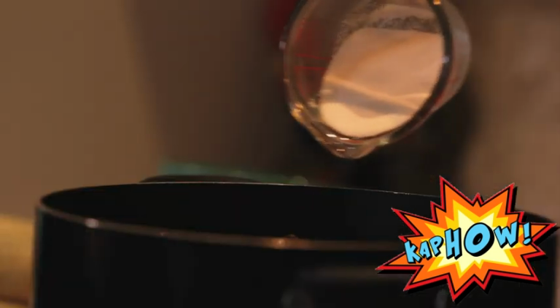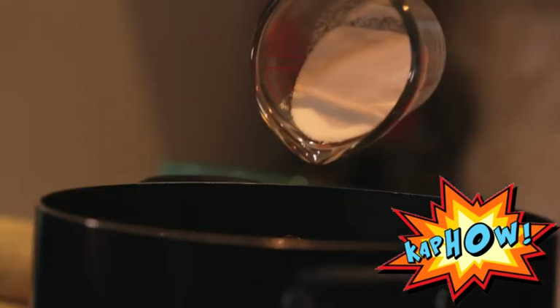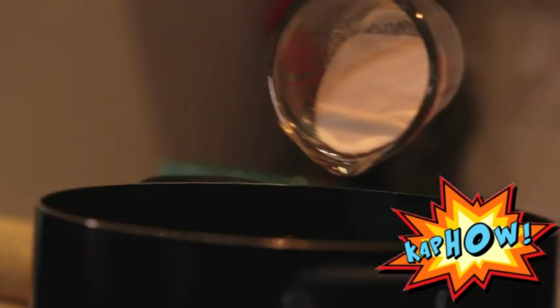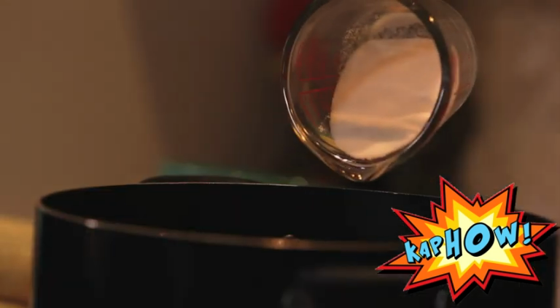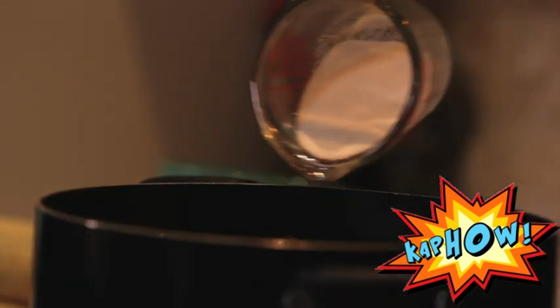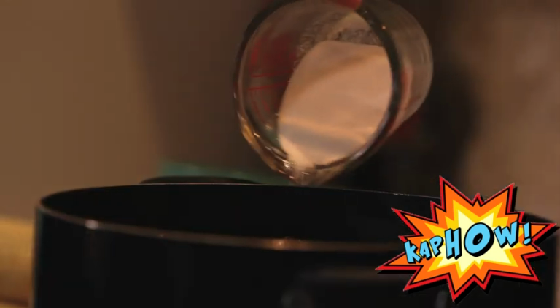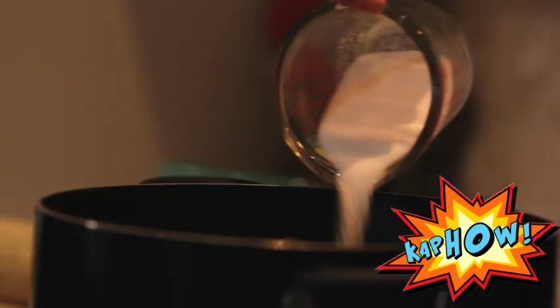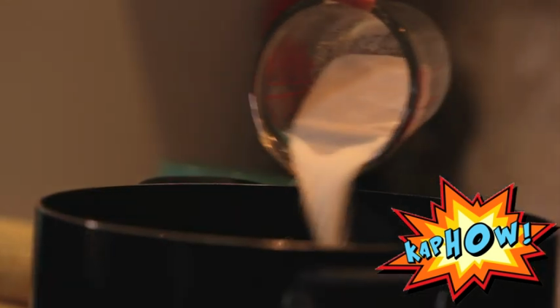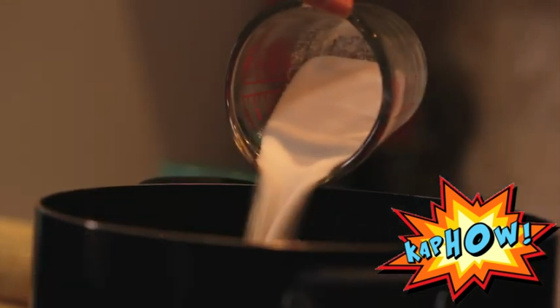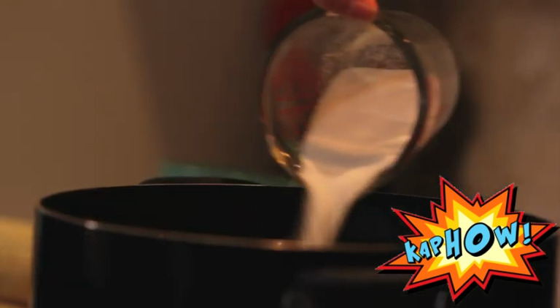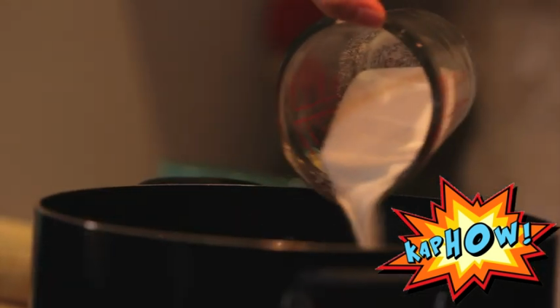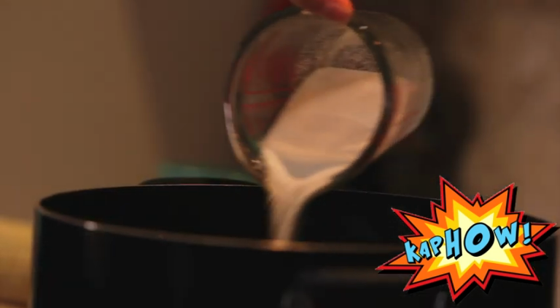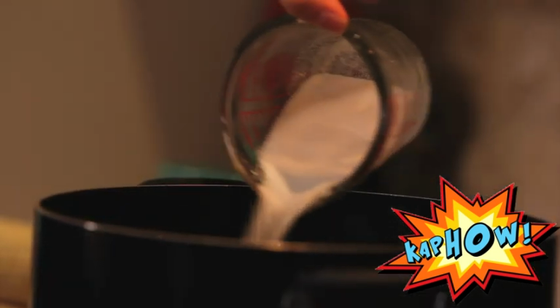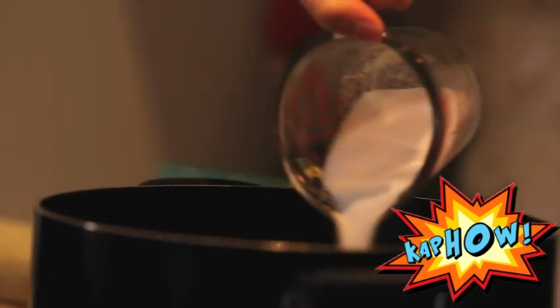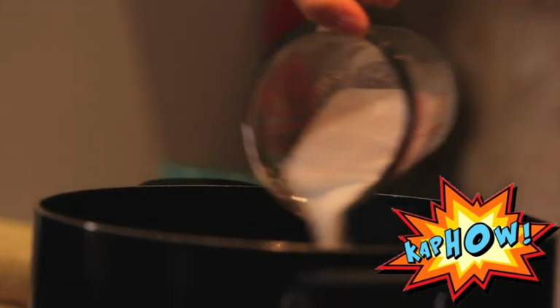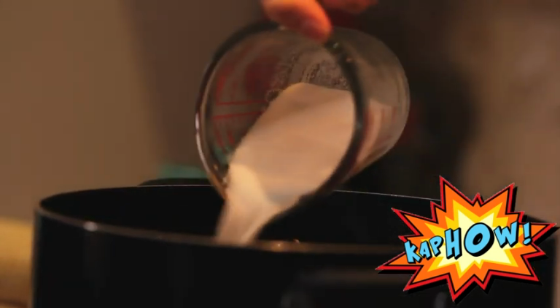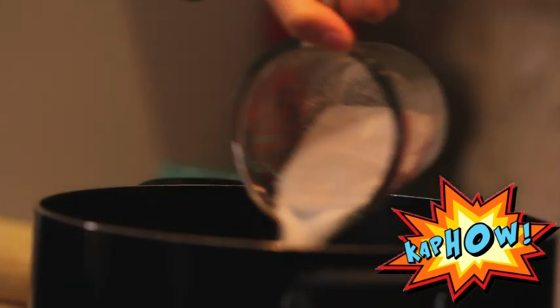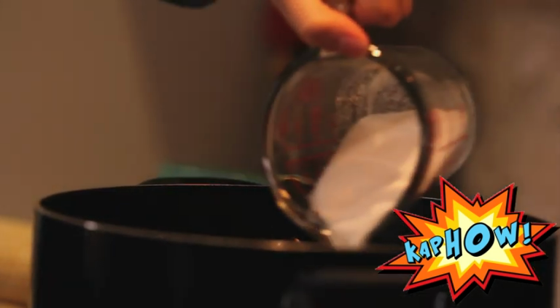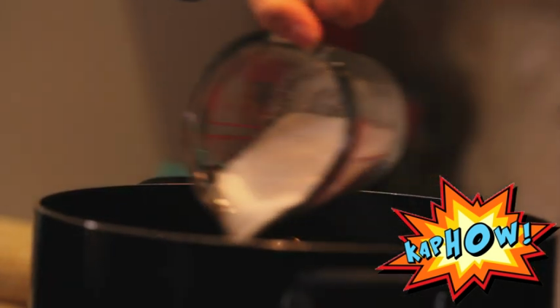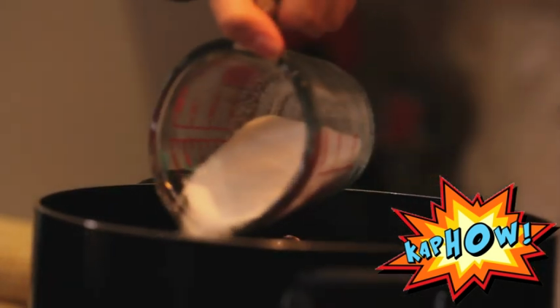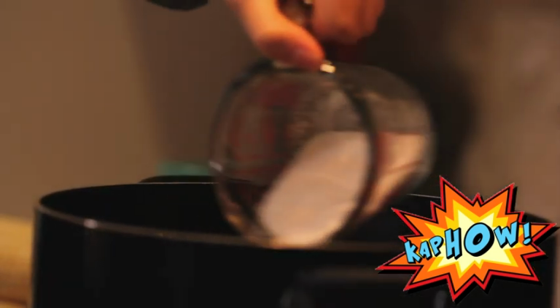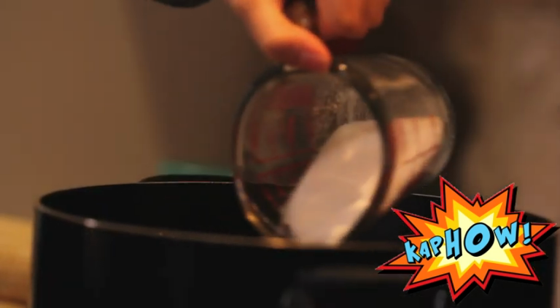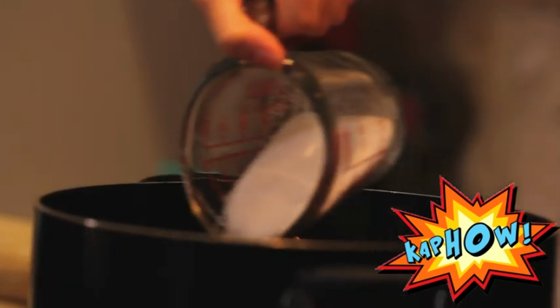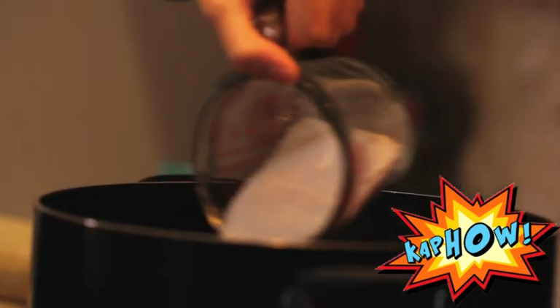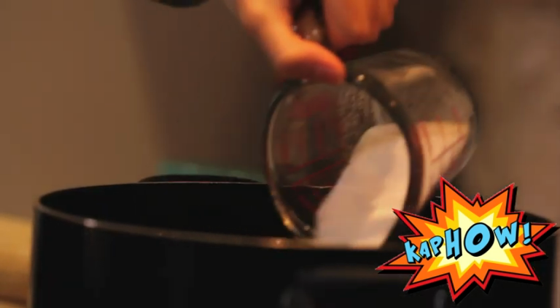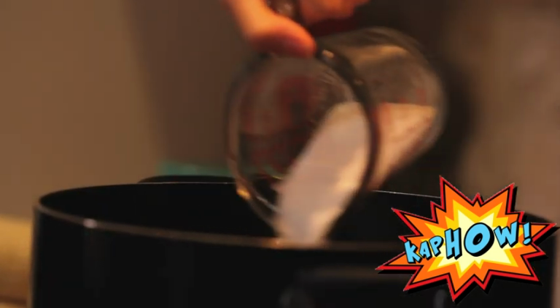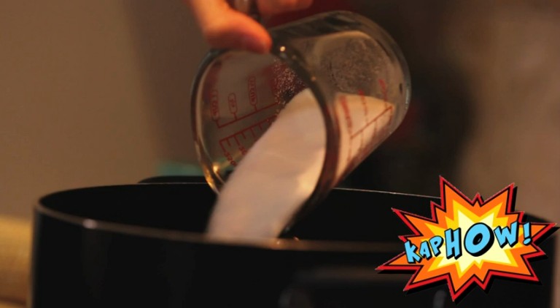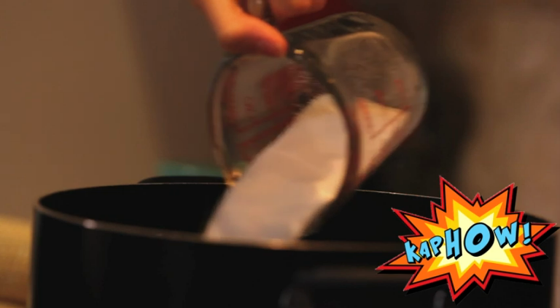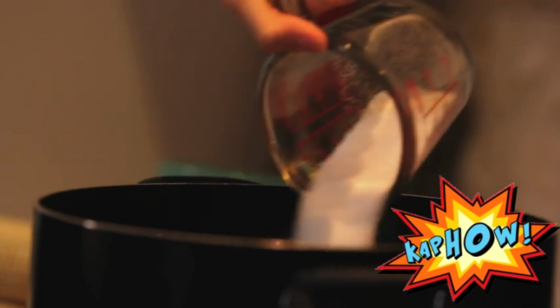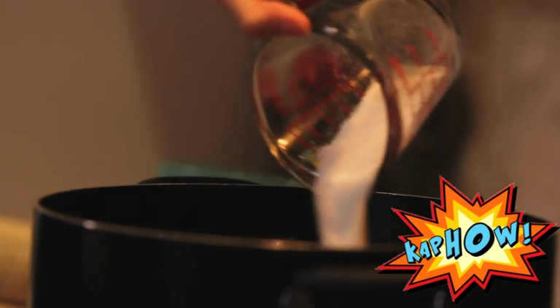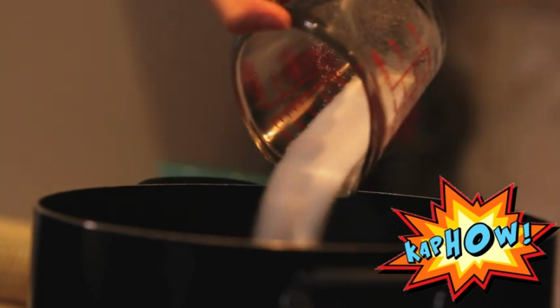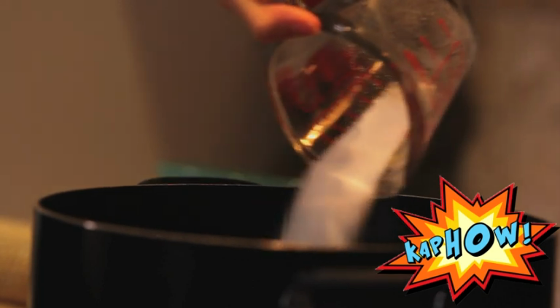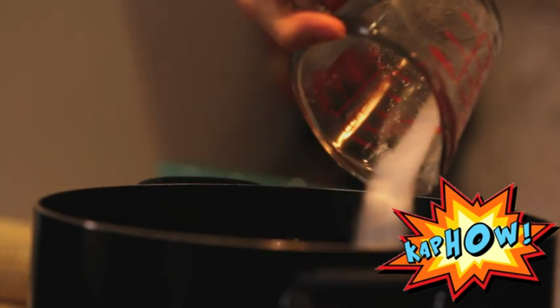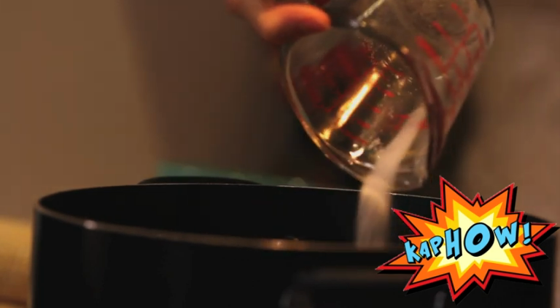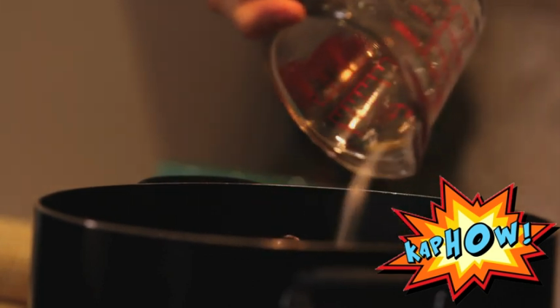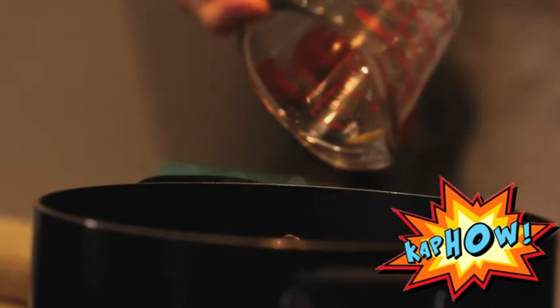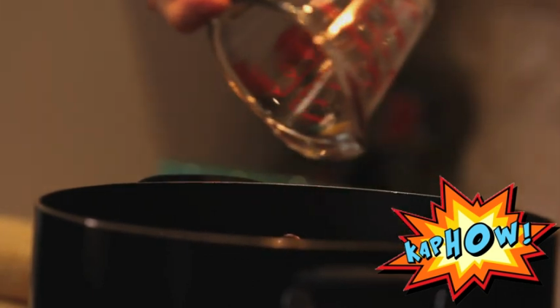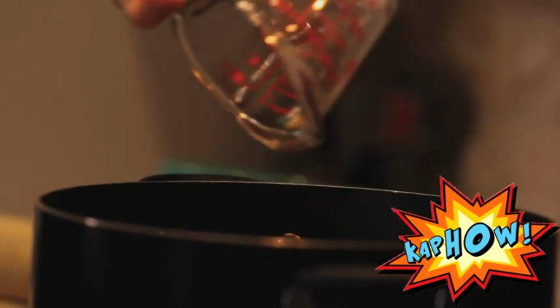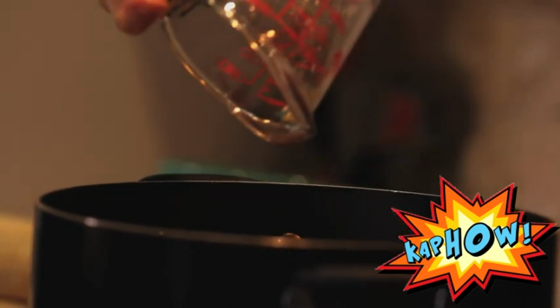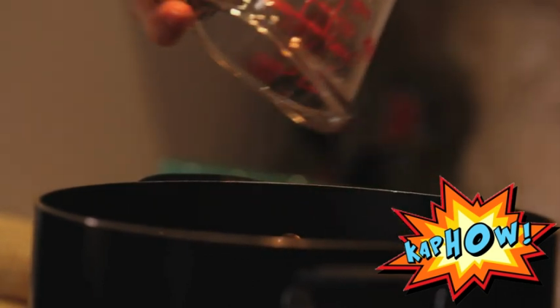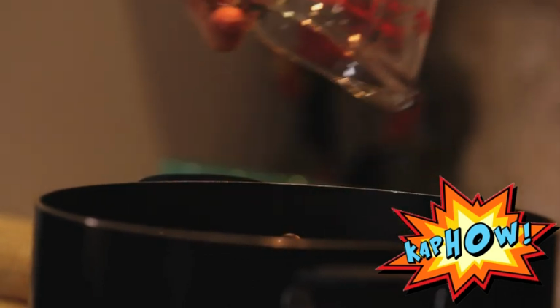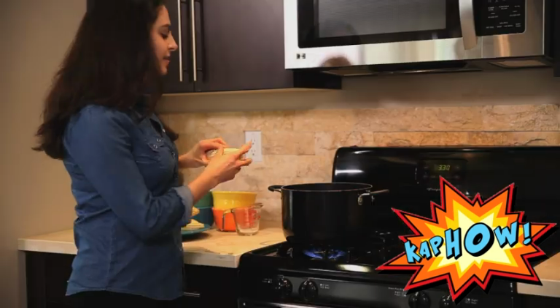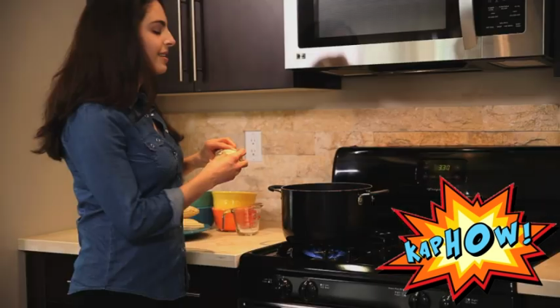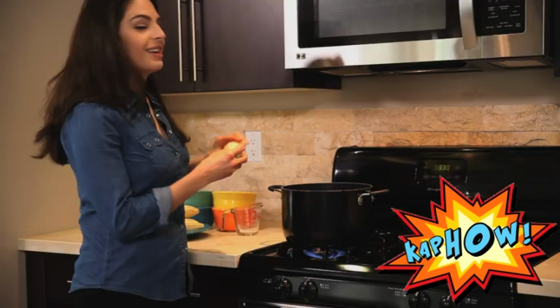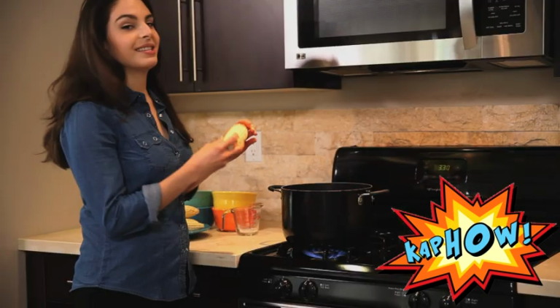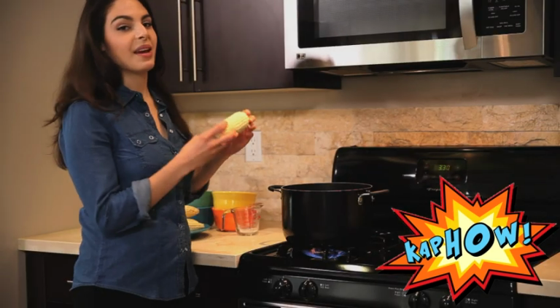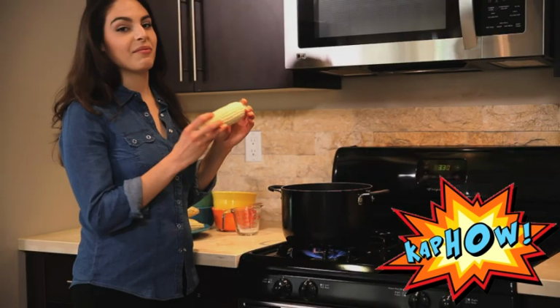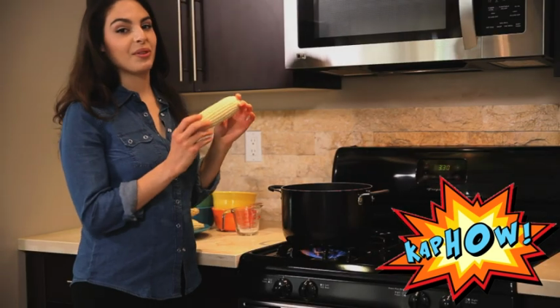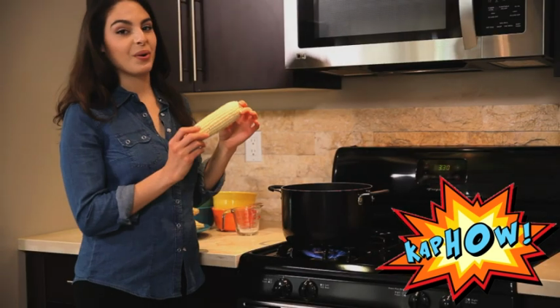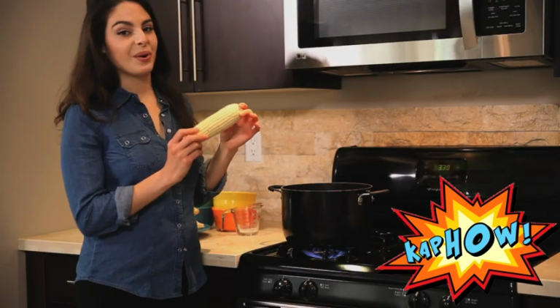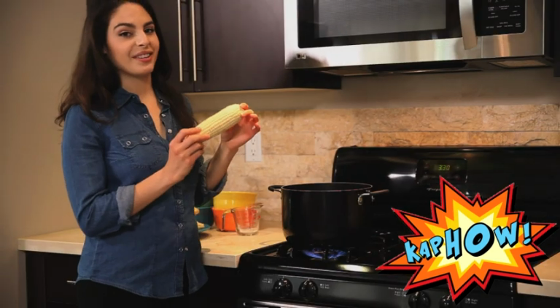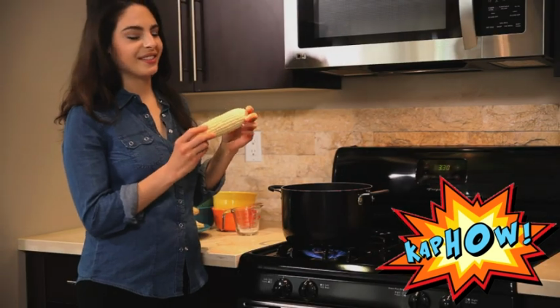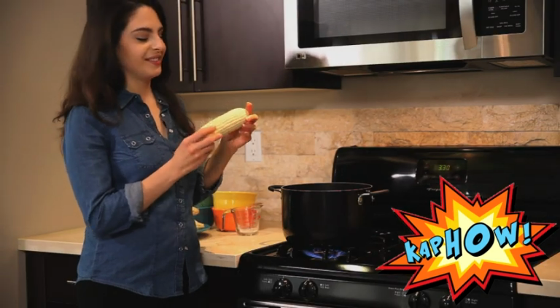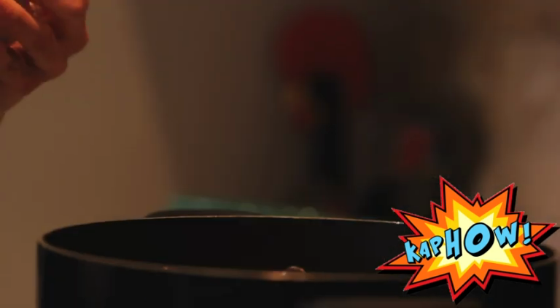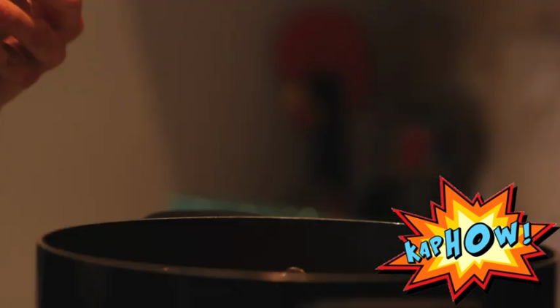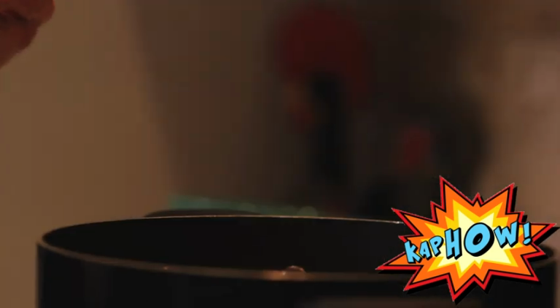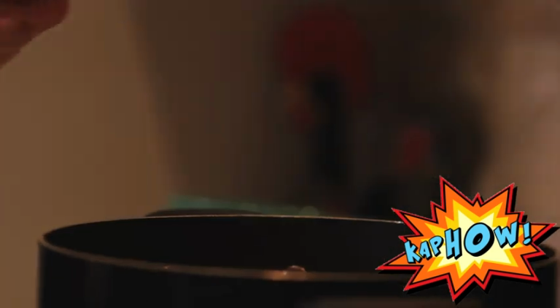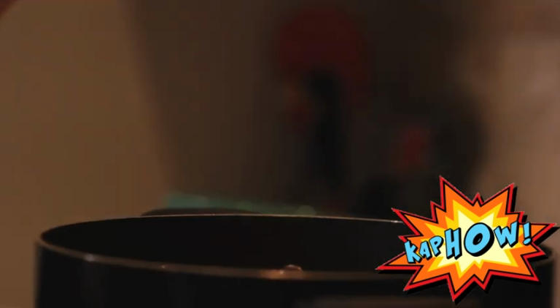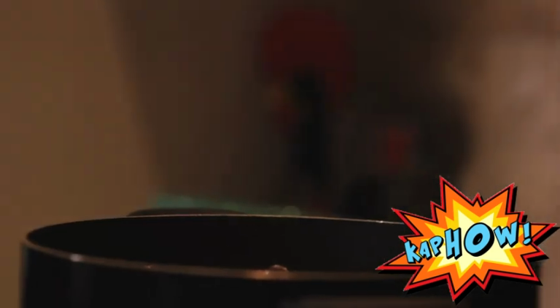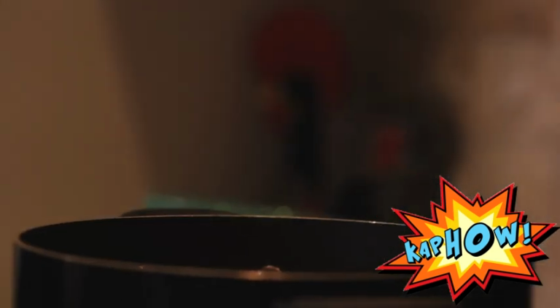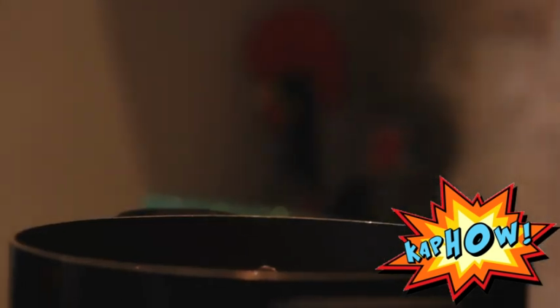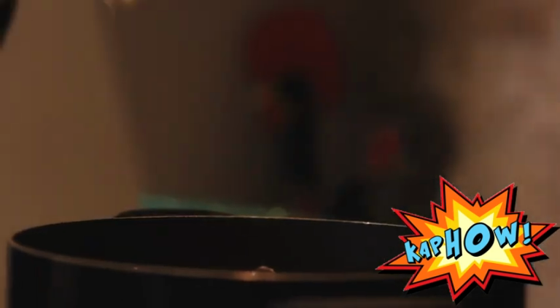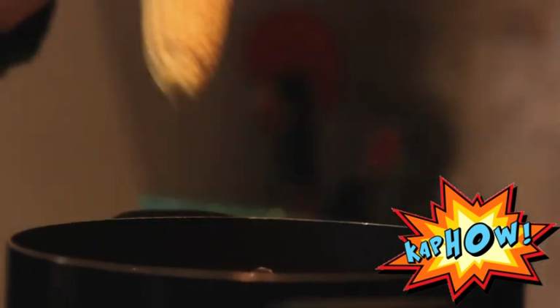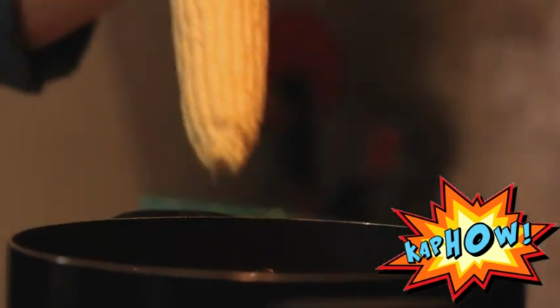Now that my water is boiling, I'm going to put in my quarter cup of sugar. Now that we have the sugar in, it's time for the corn. Today we're making three ears.